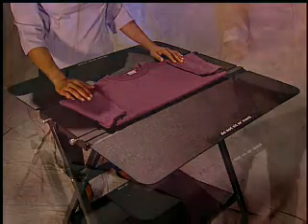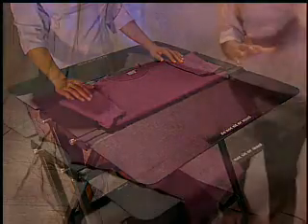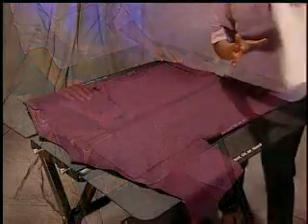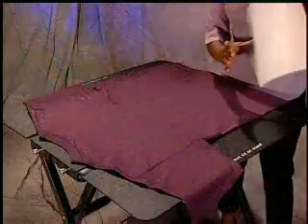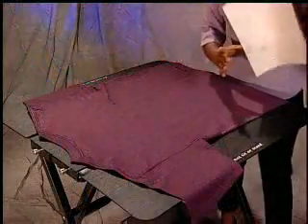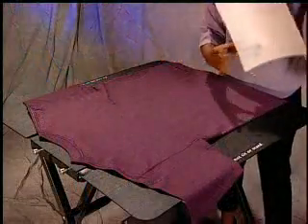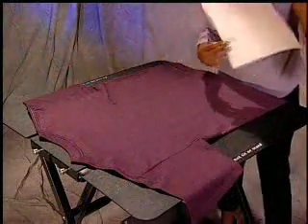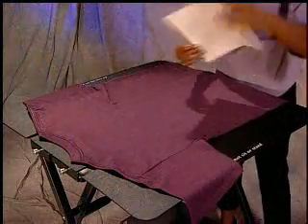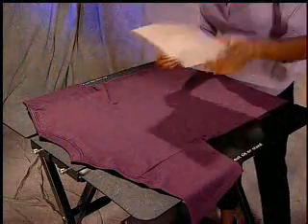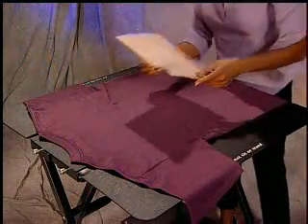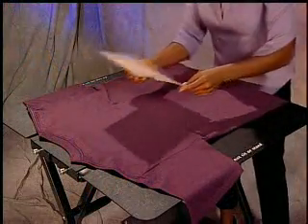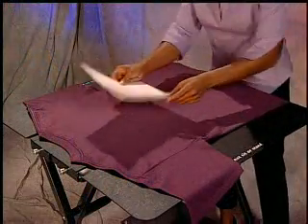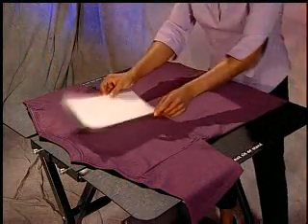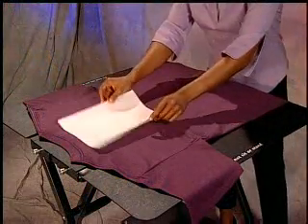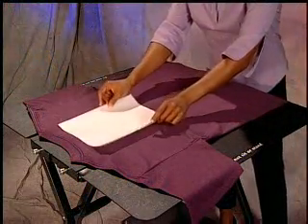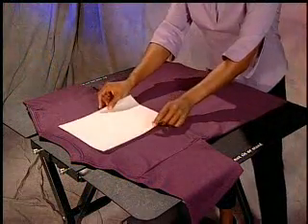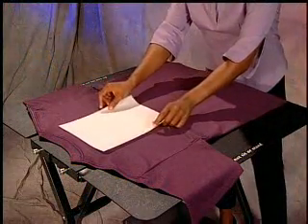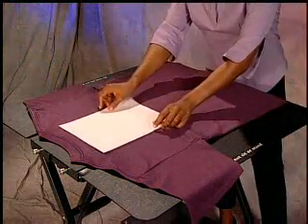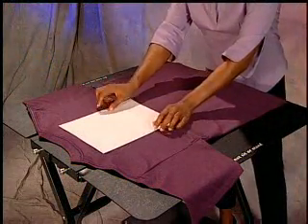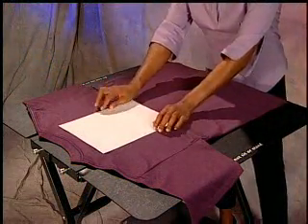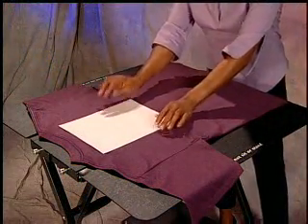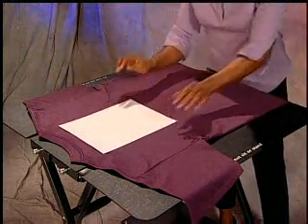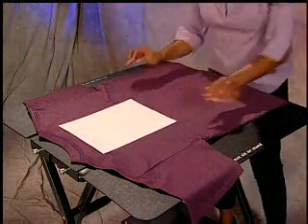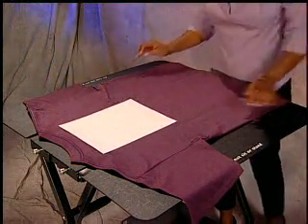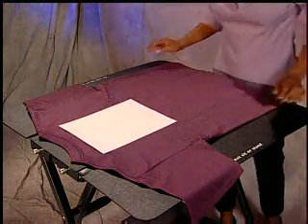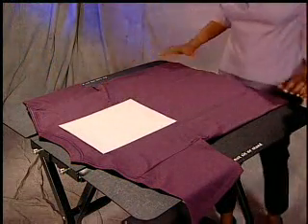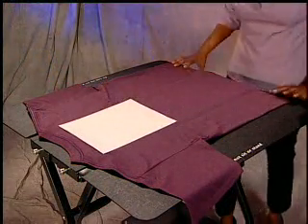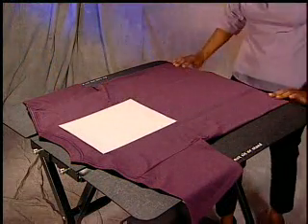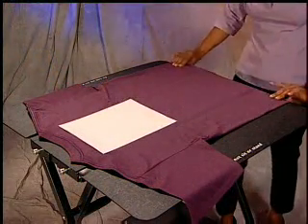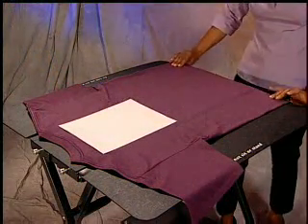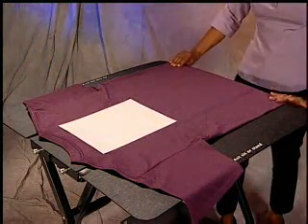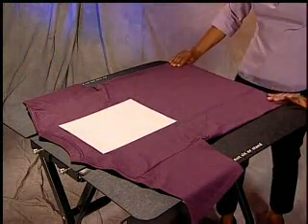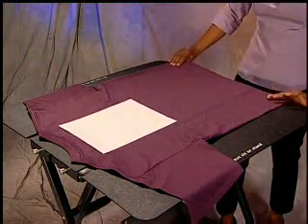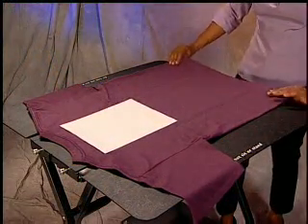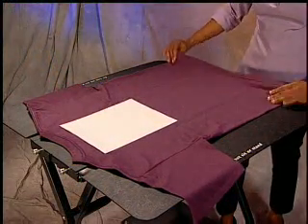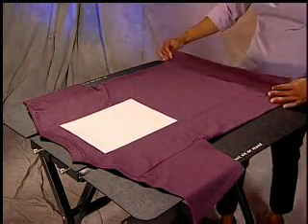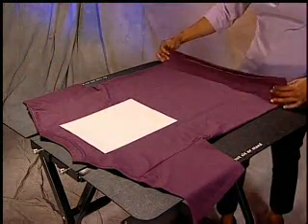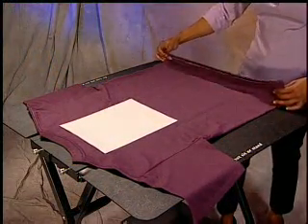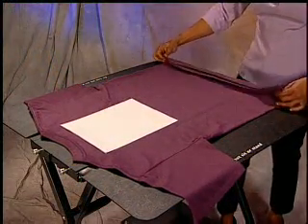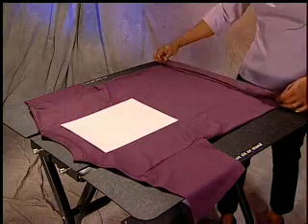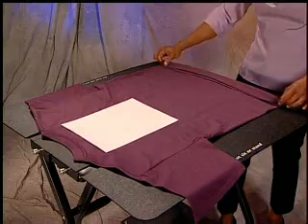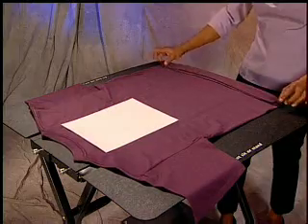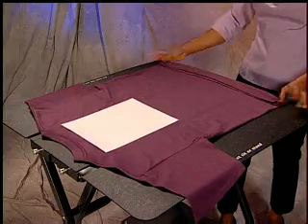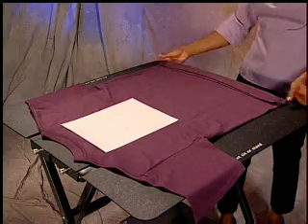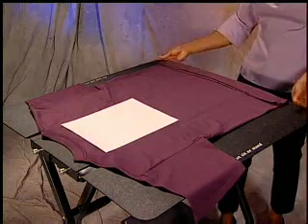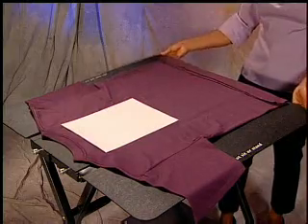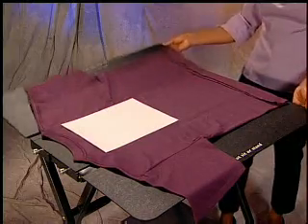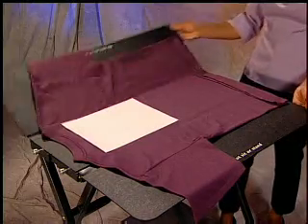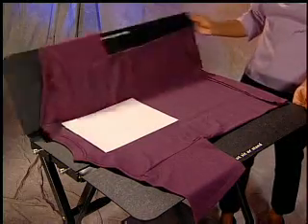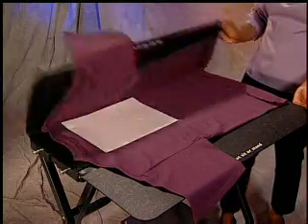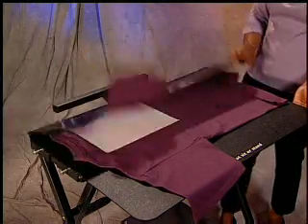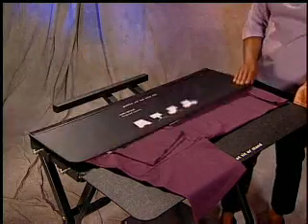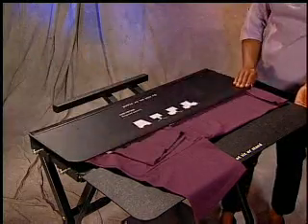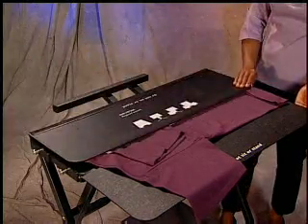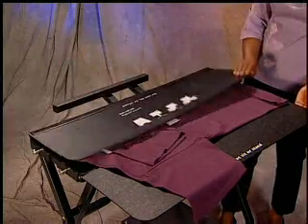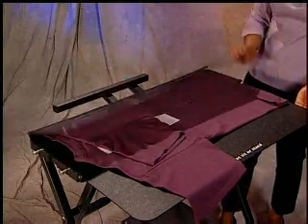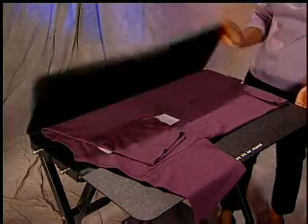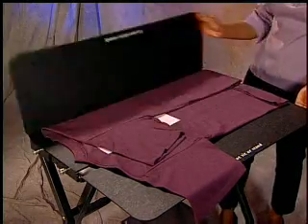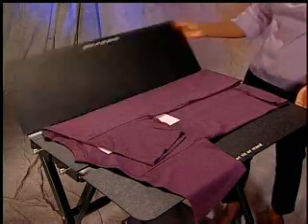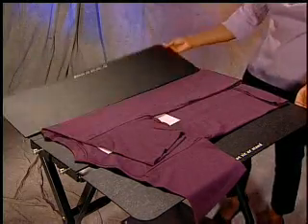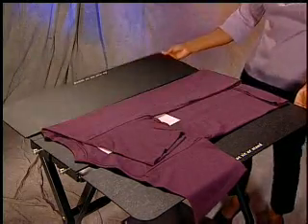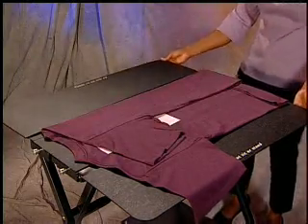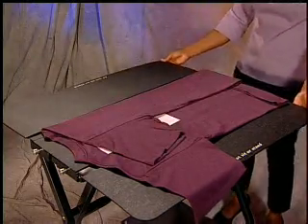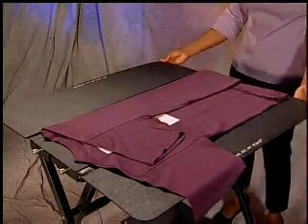Remember that you can add tissue to any of these folds we've discussed. Now, practice folding some of these creative folds.